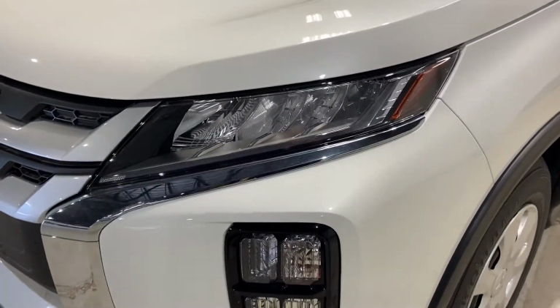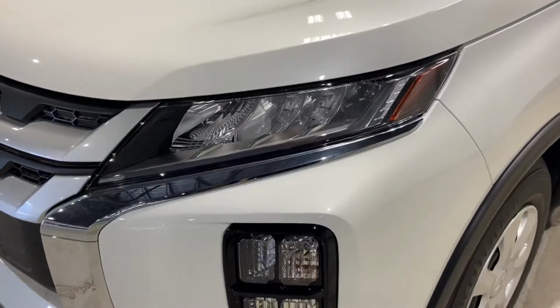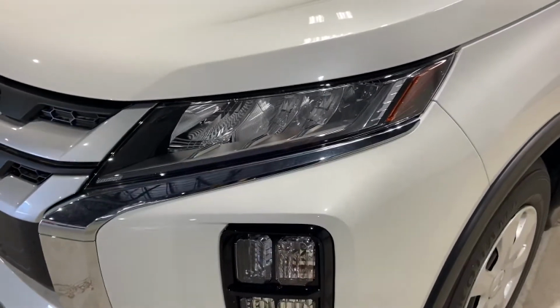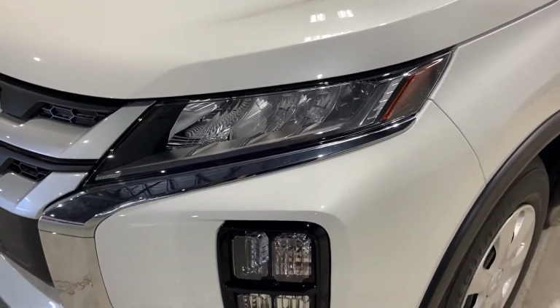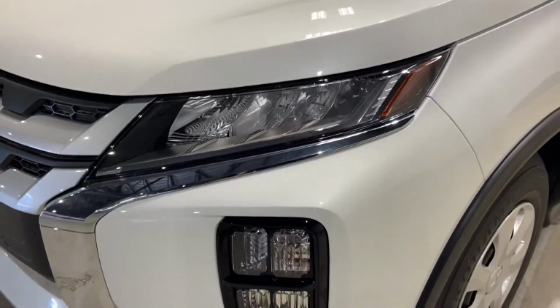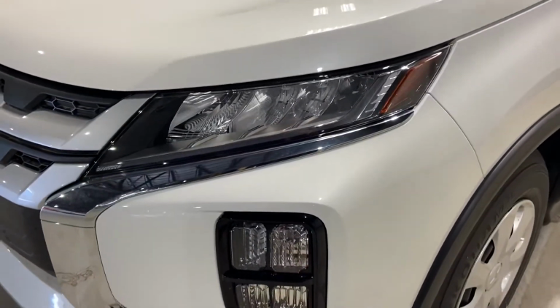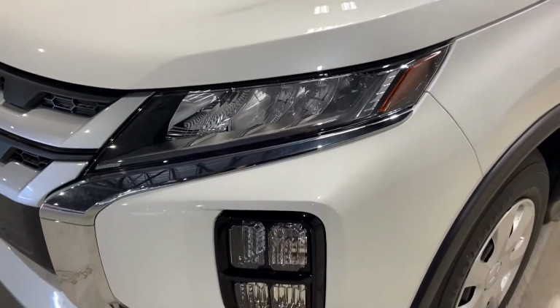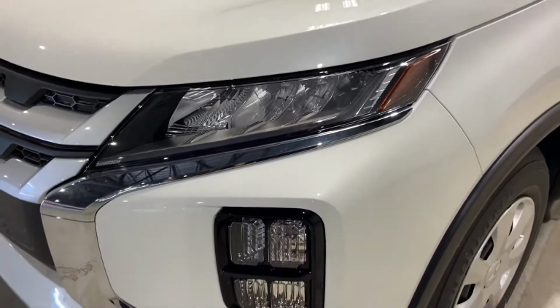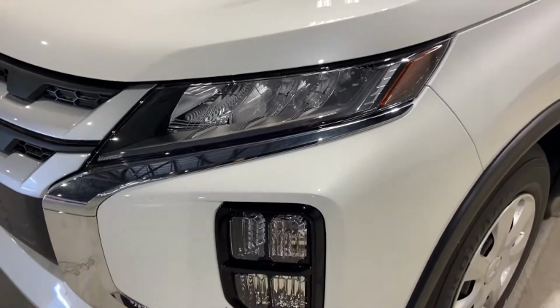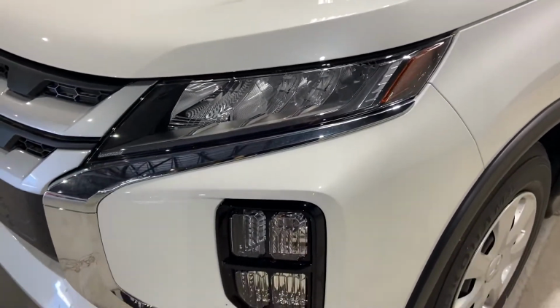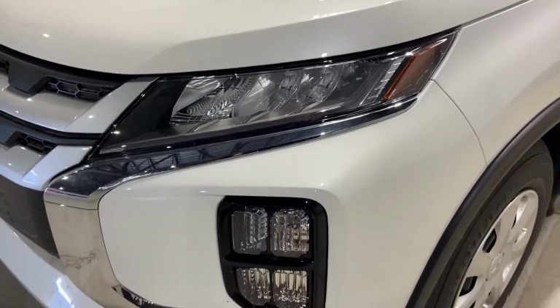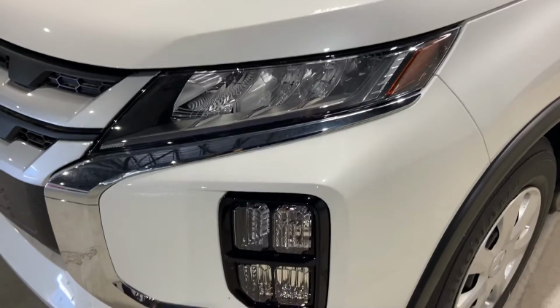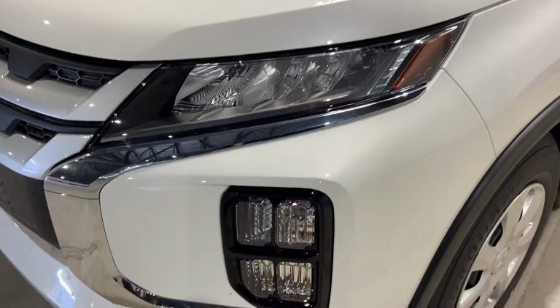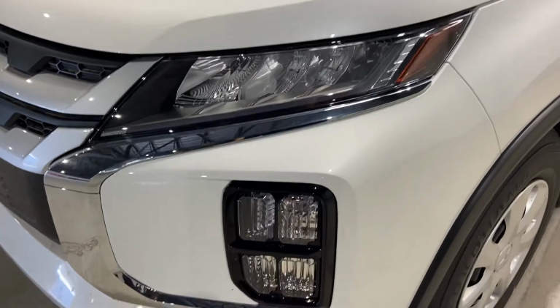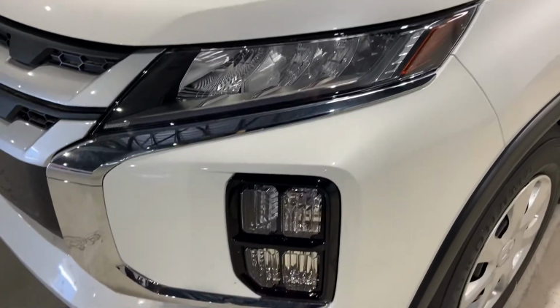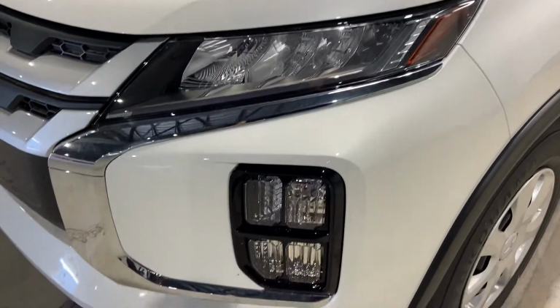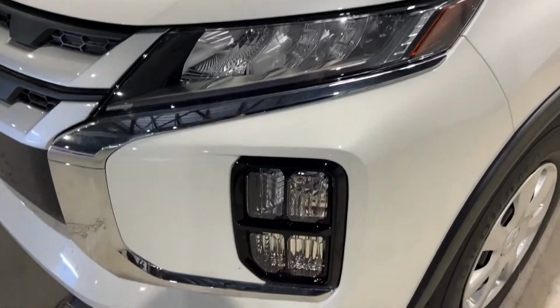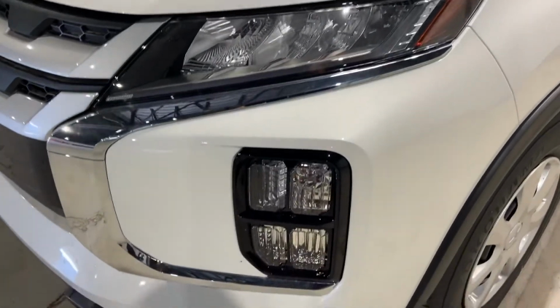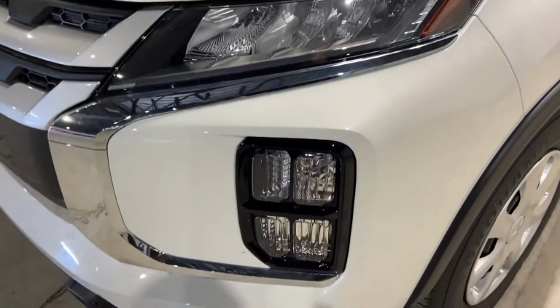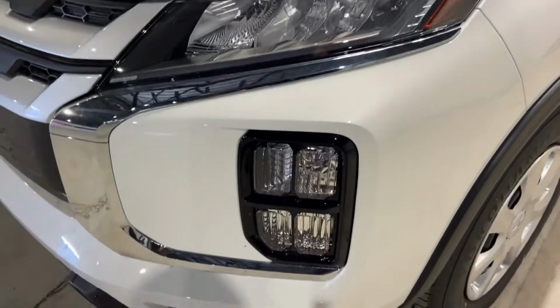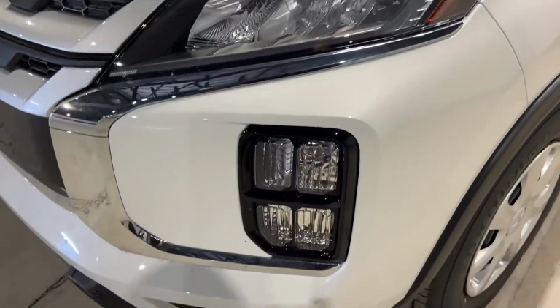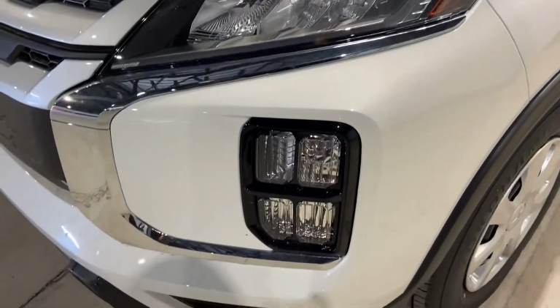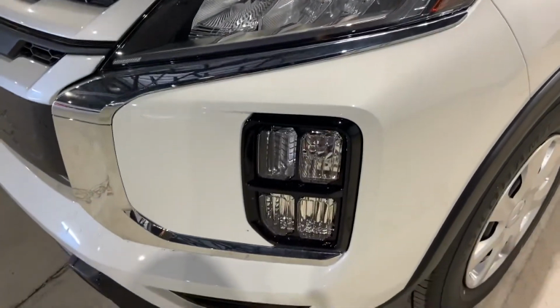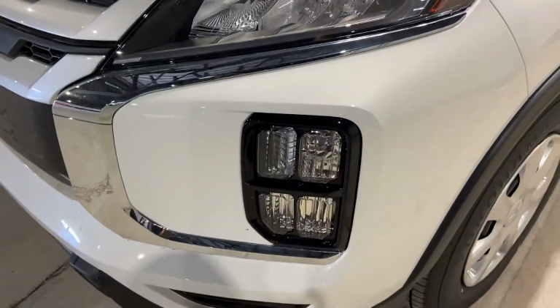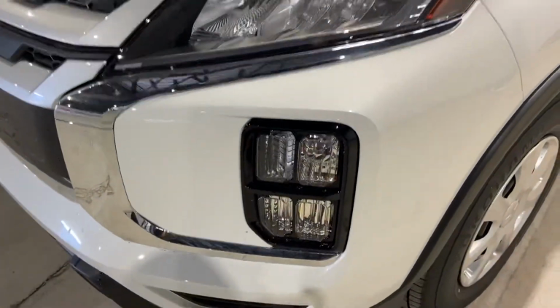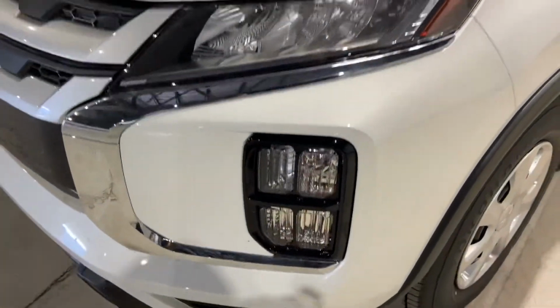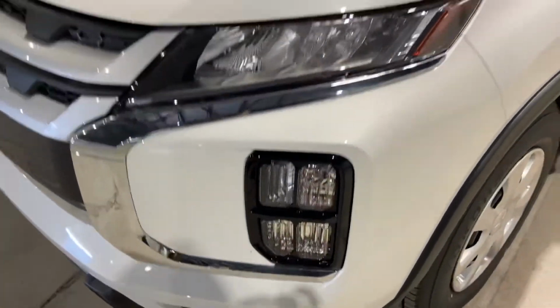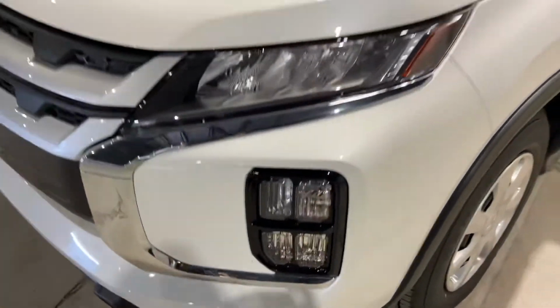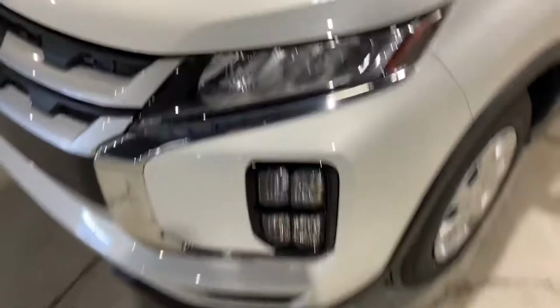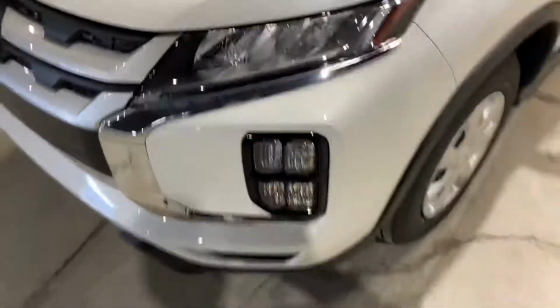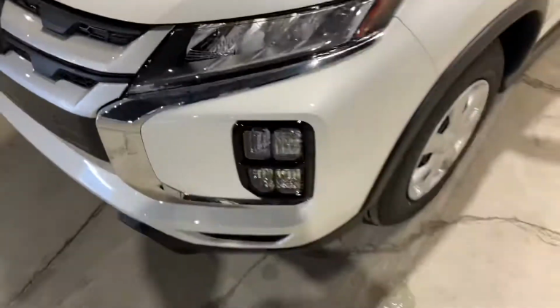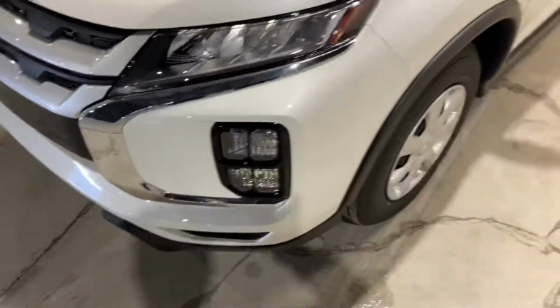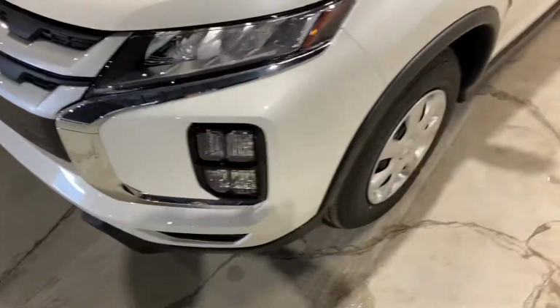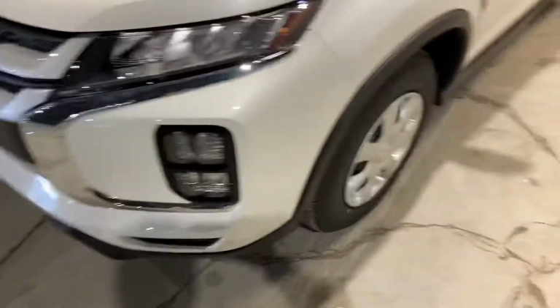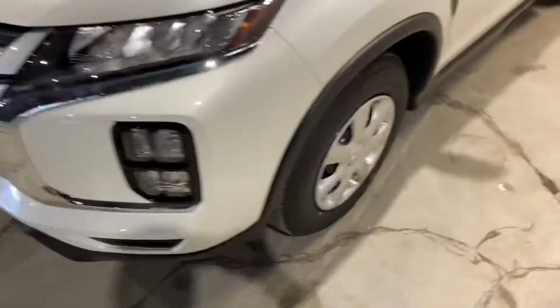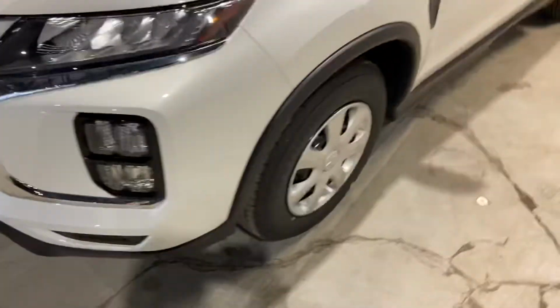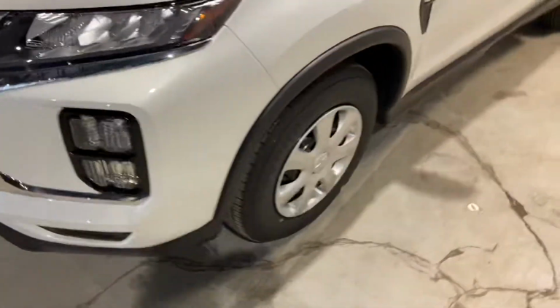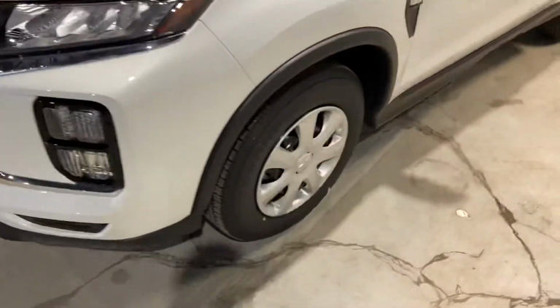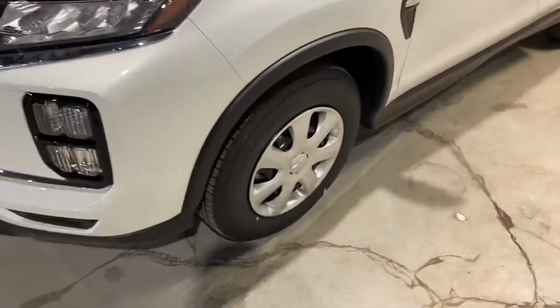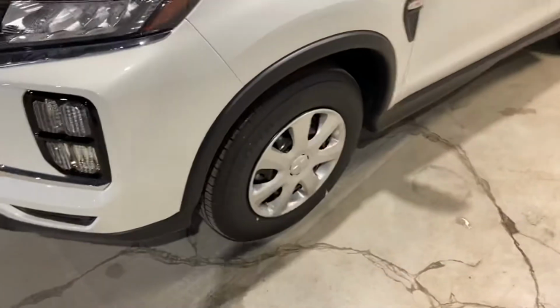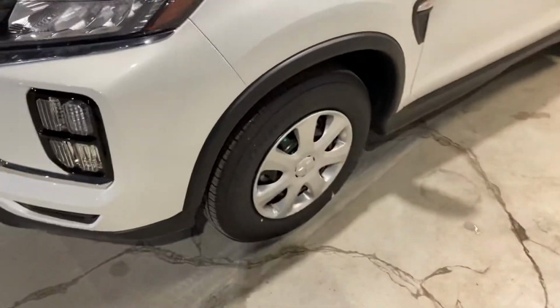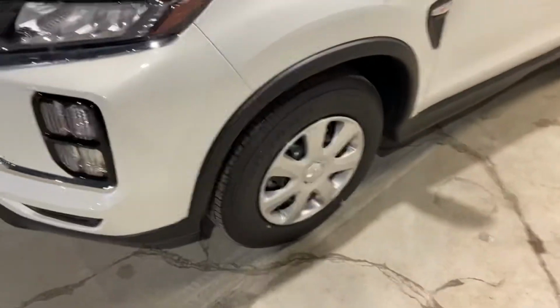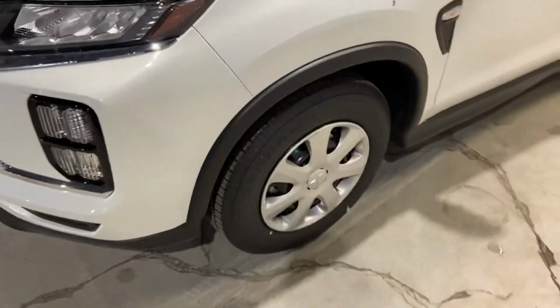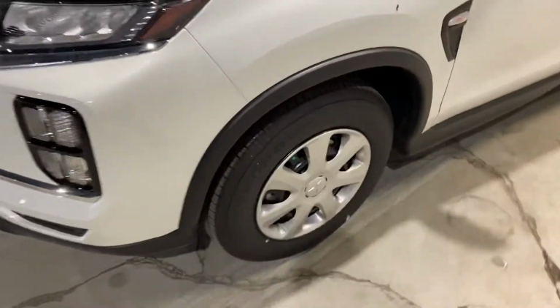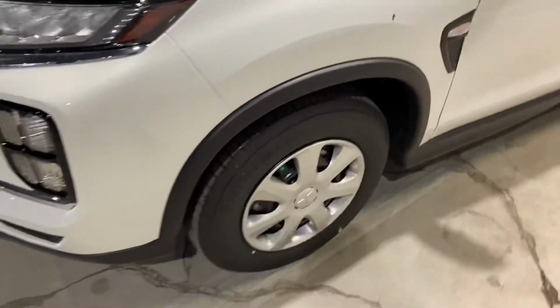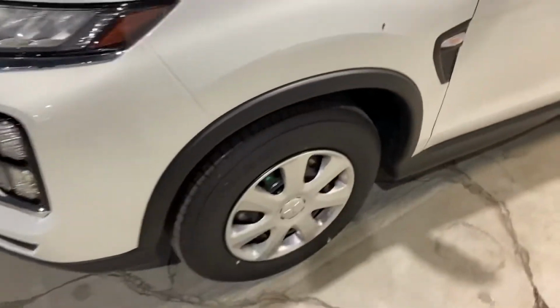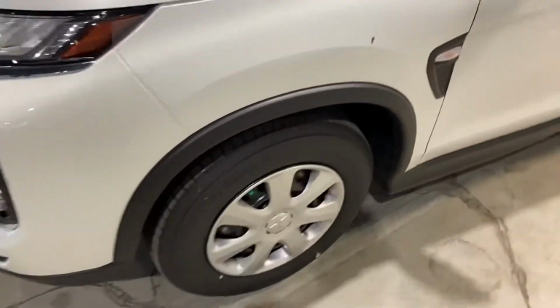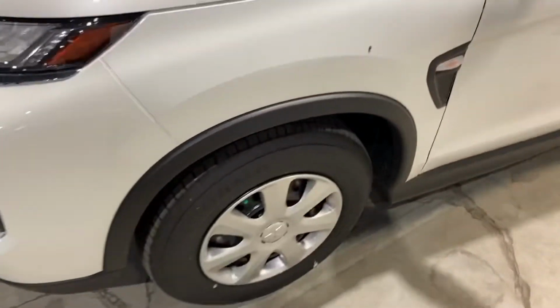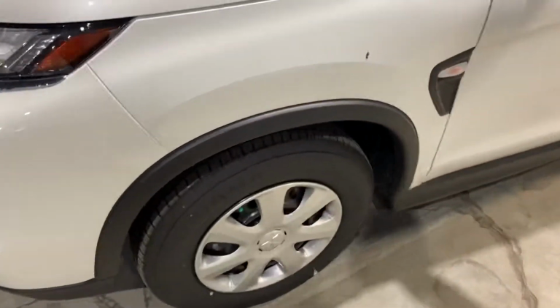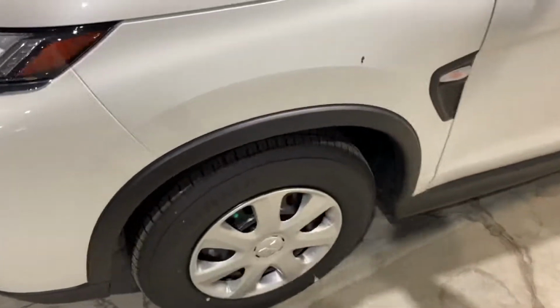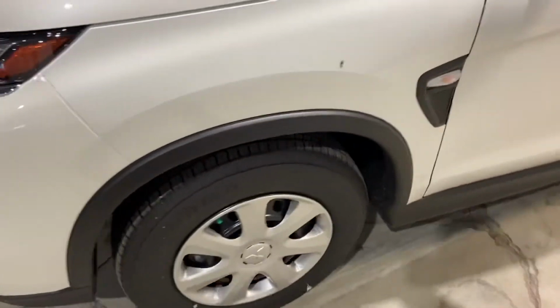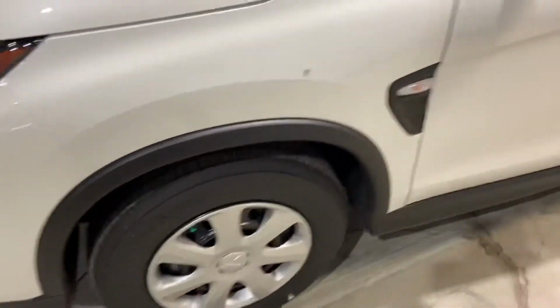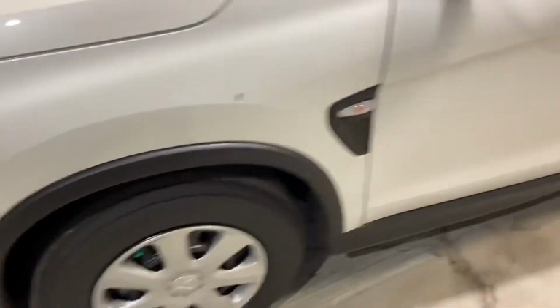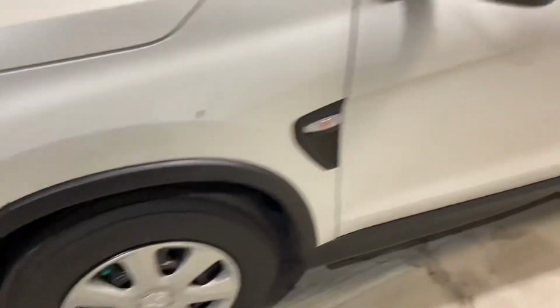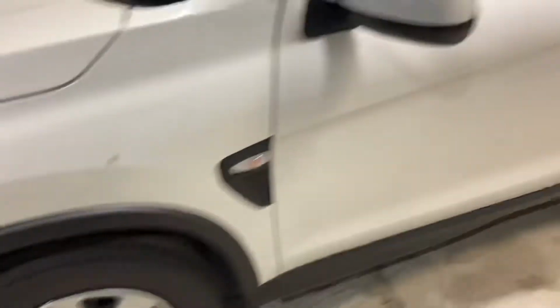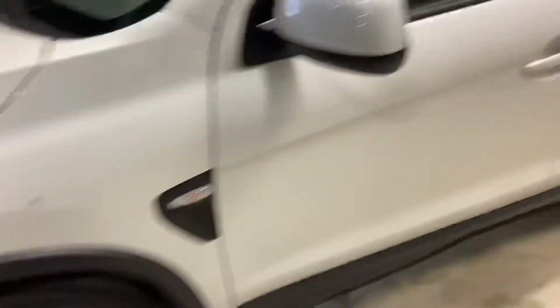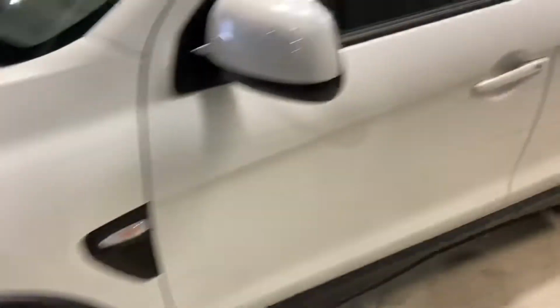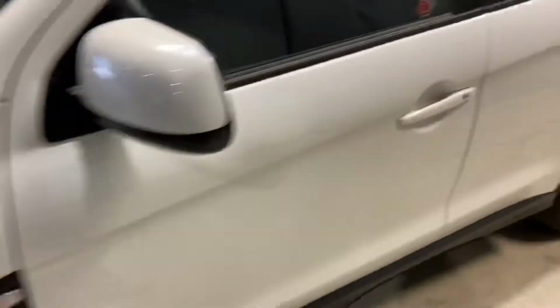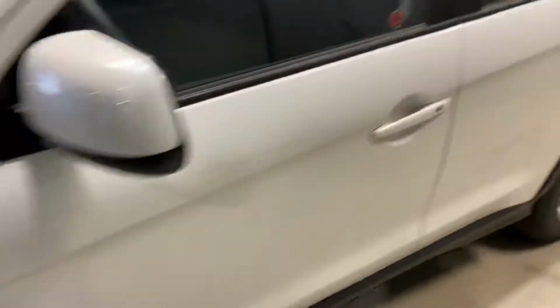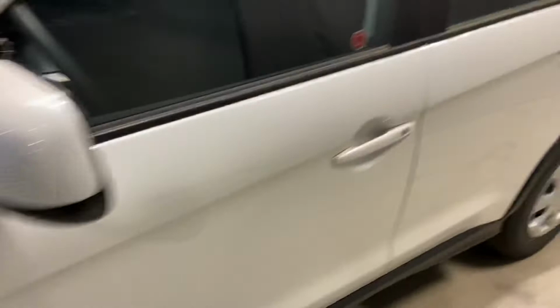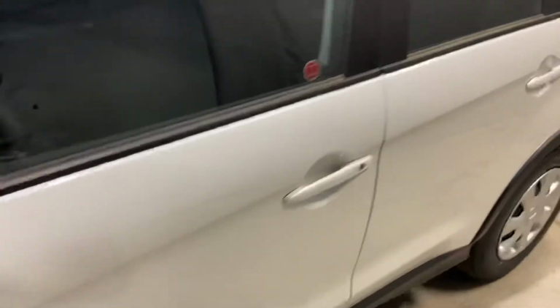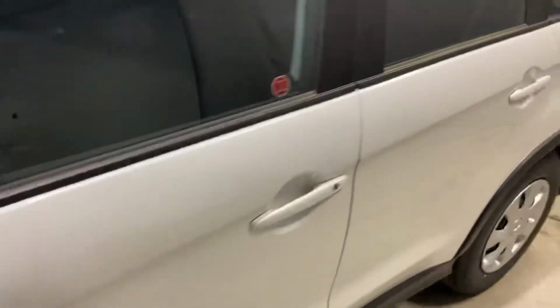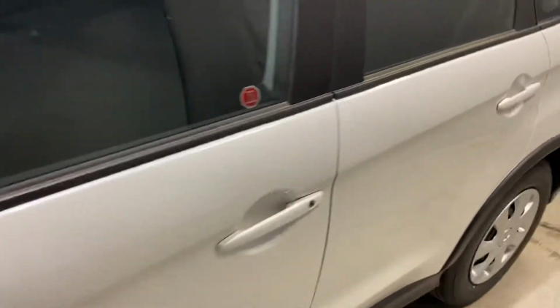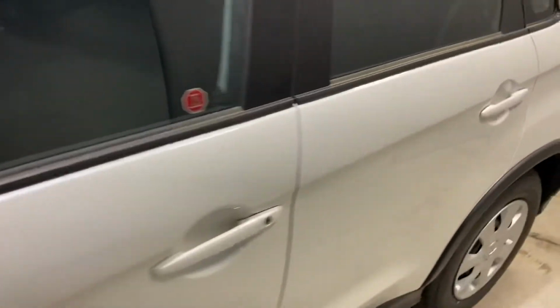The headlamps won't chip, crack, or fog up over time. Fog lamps underneath as well. 16-inch tires with All-Seasons on the vehicle right now.